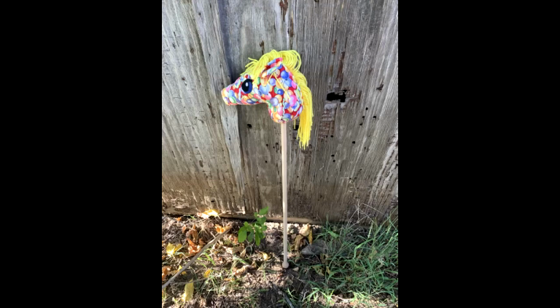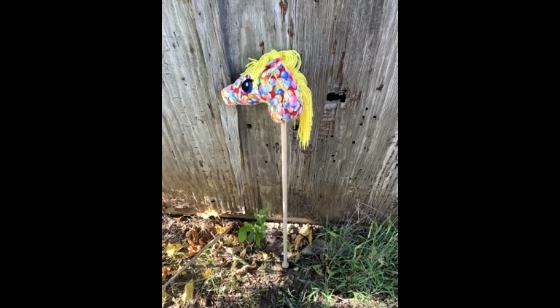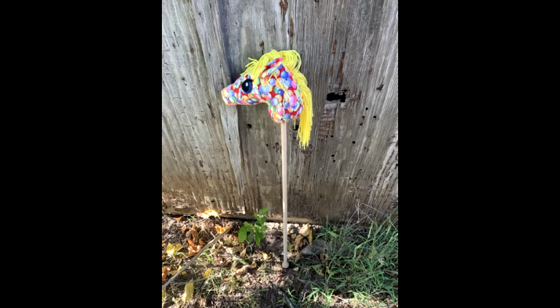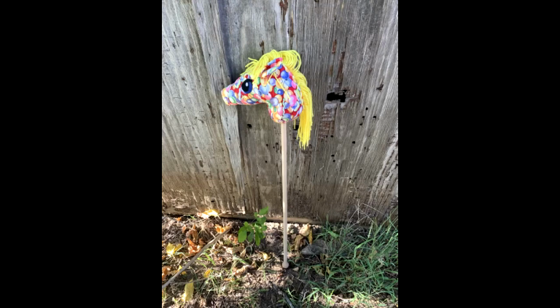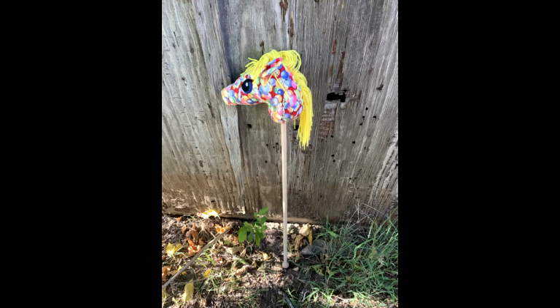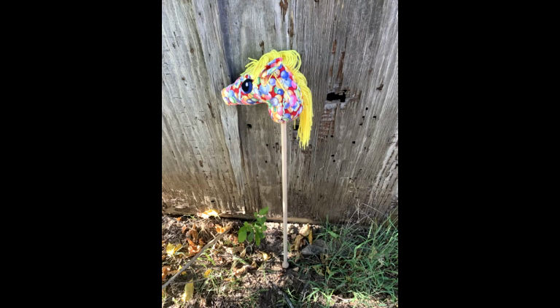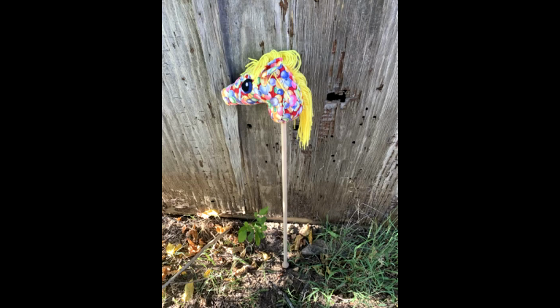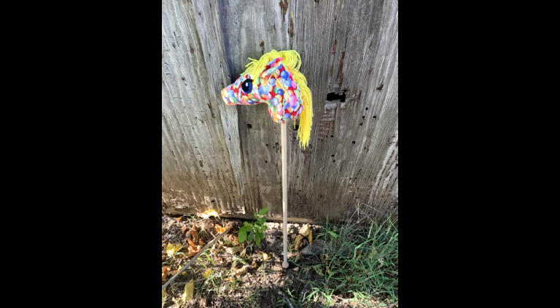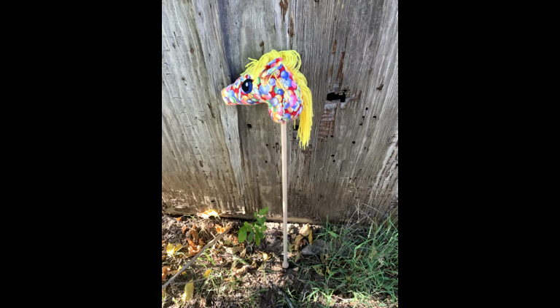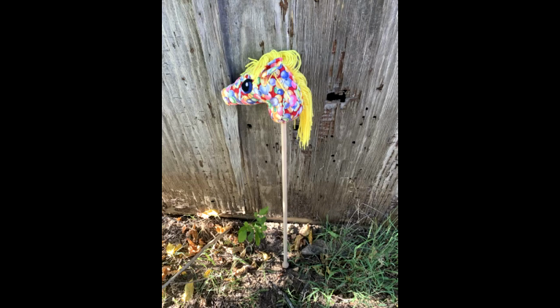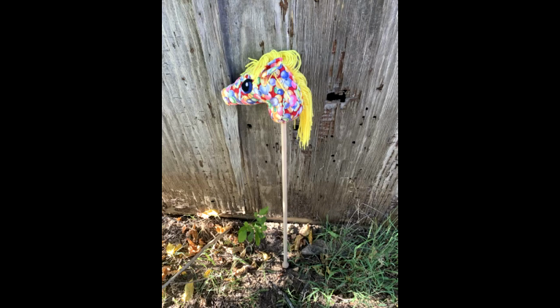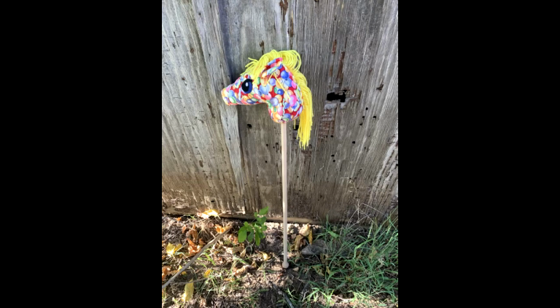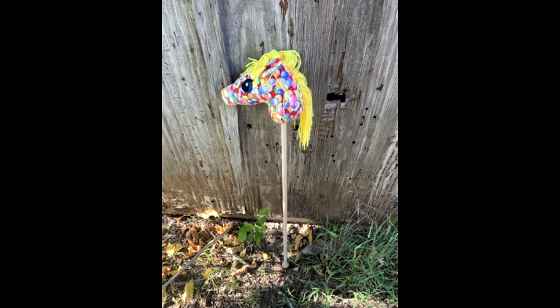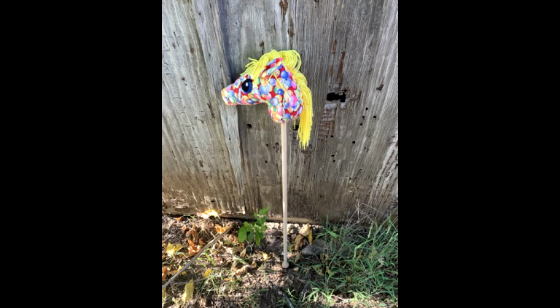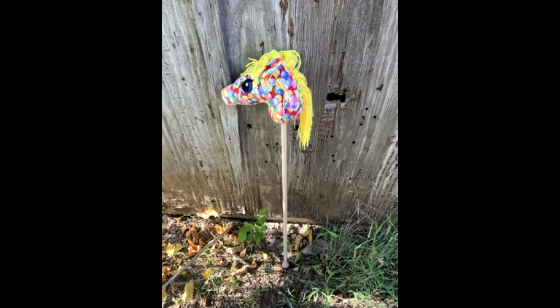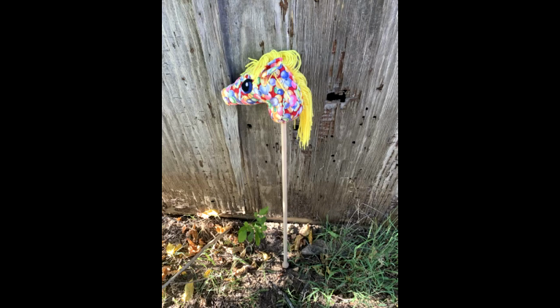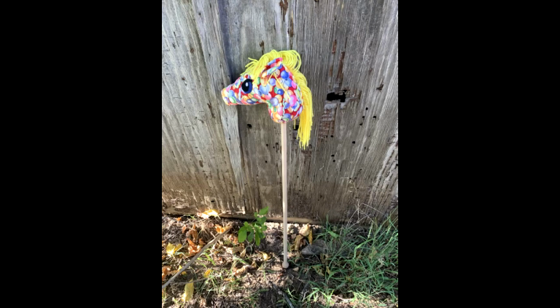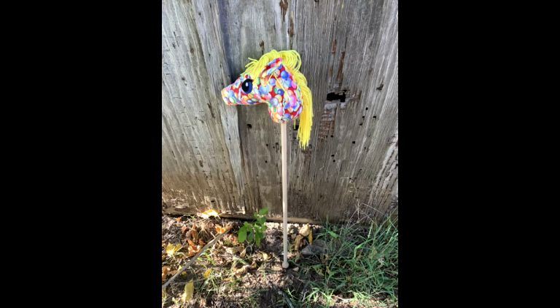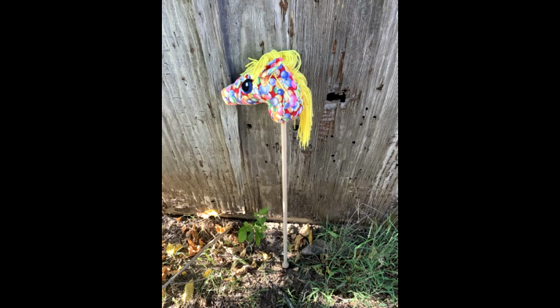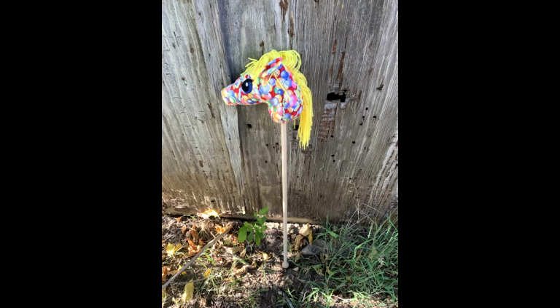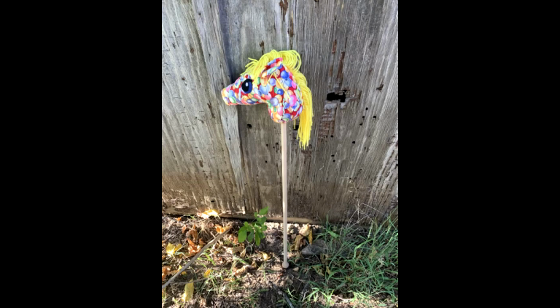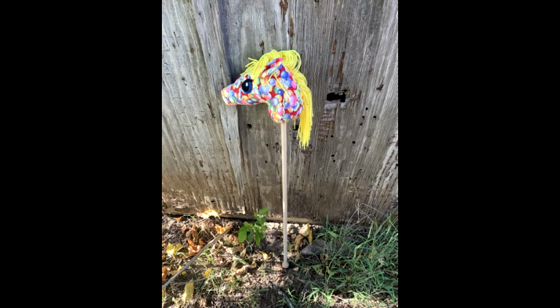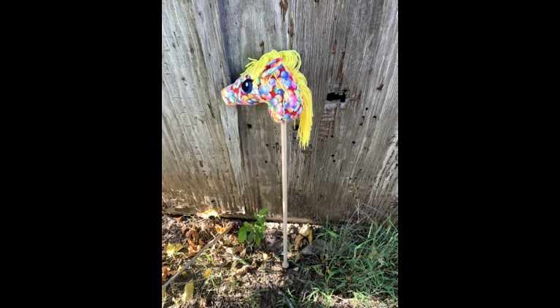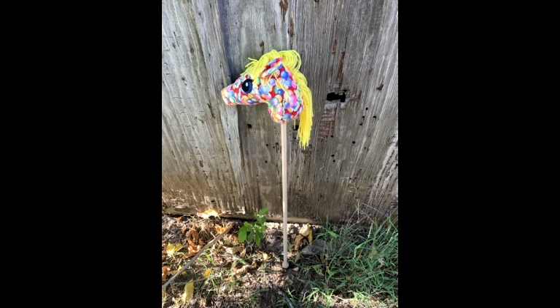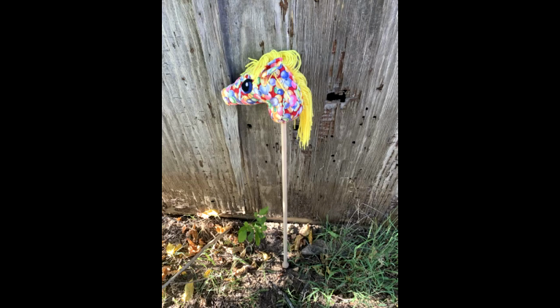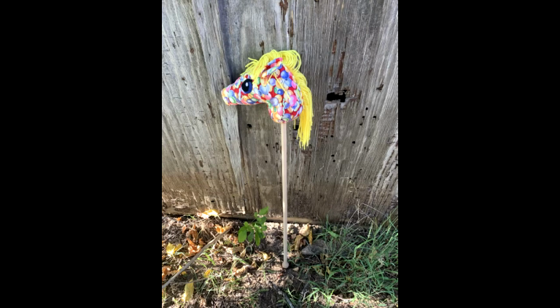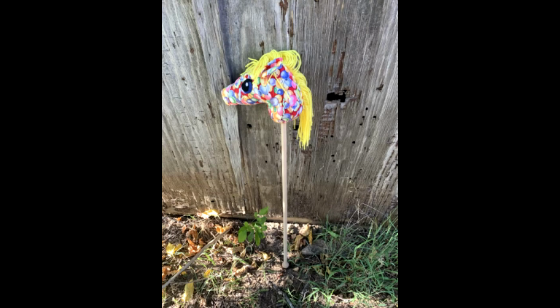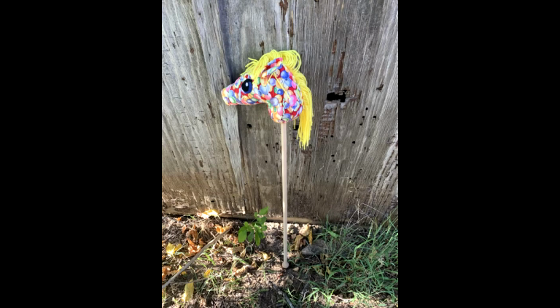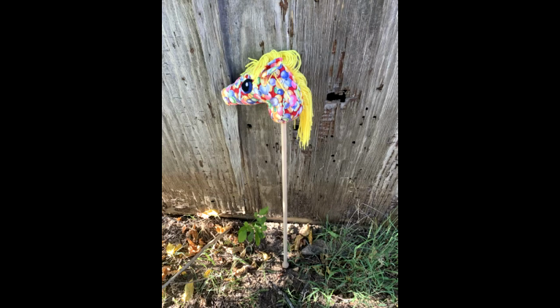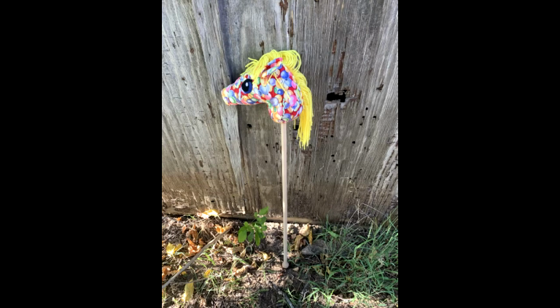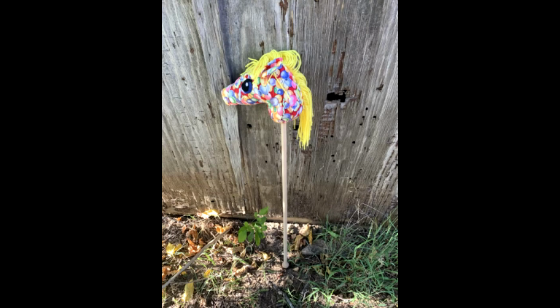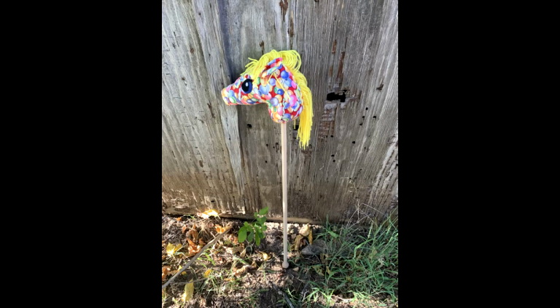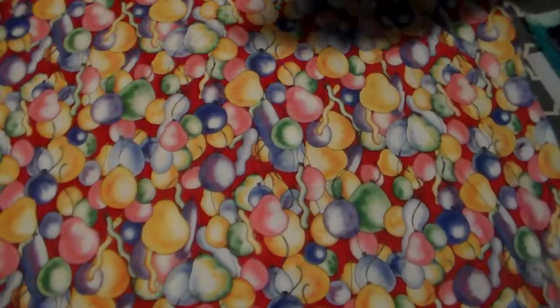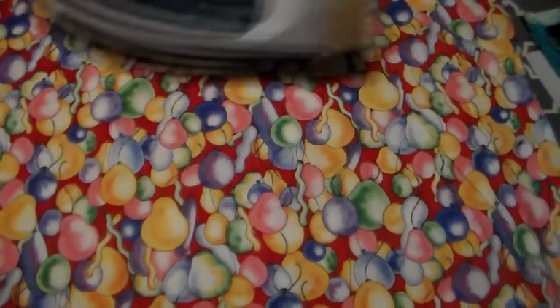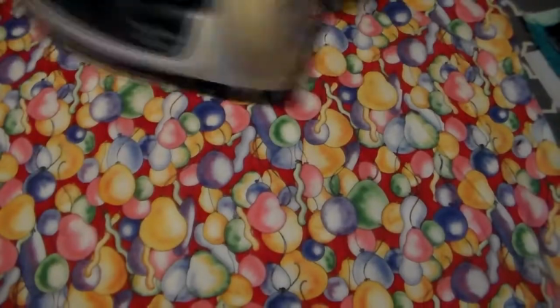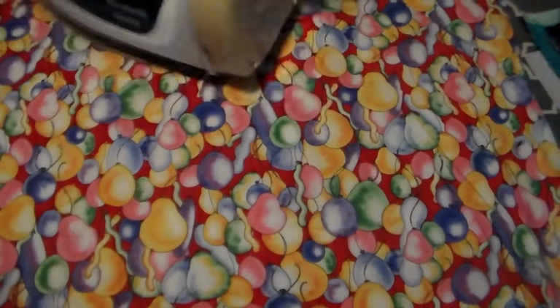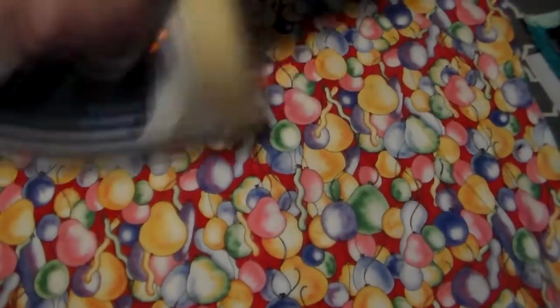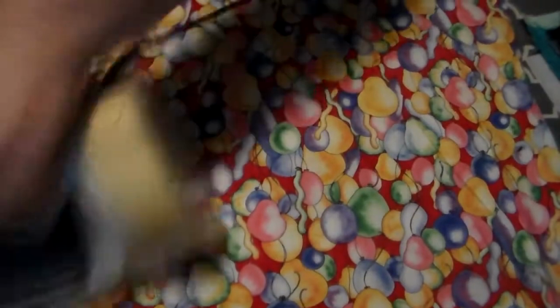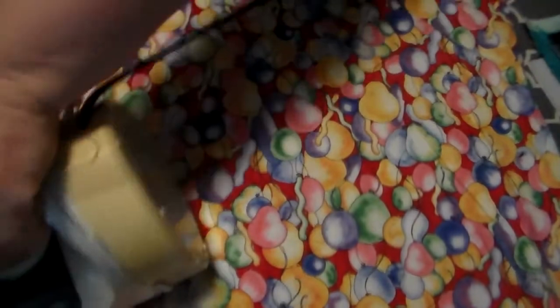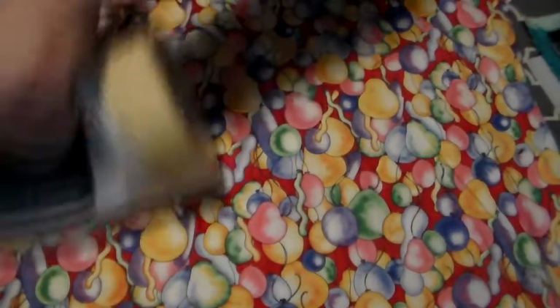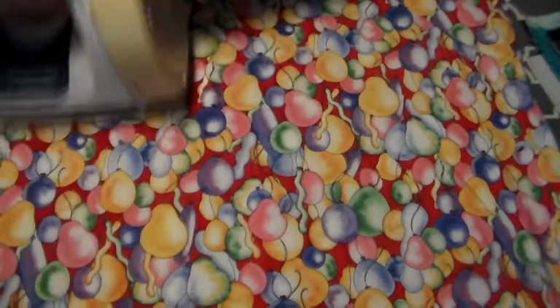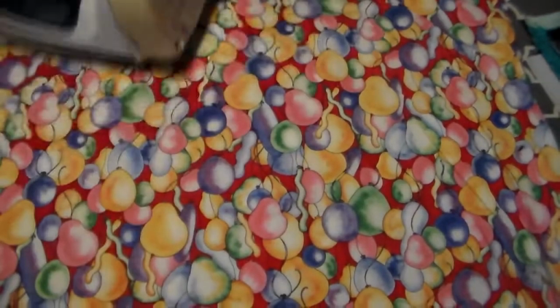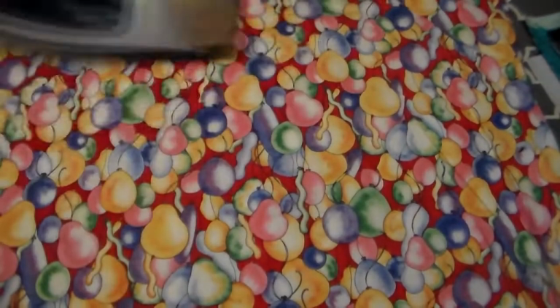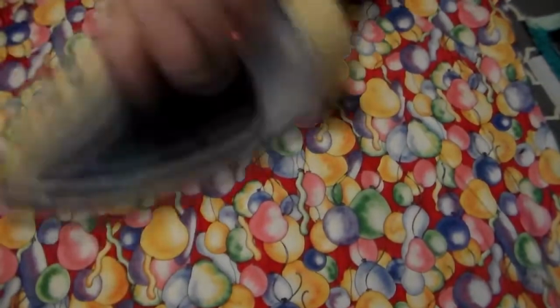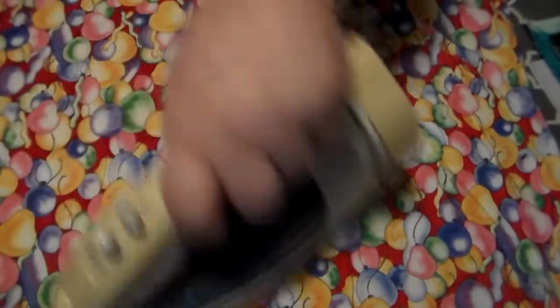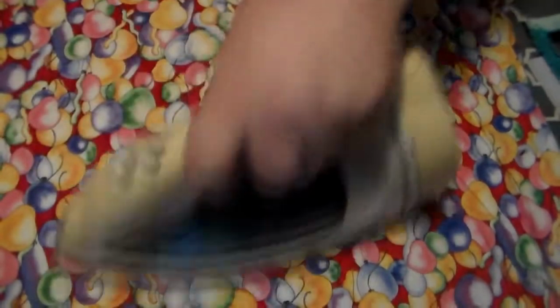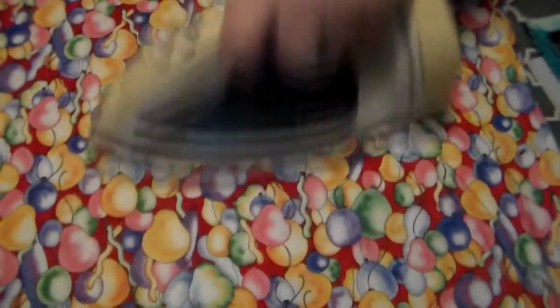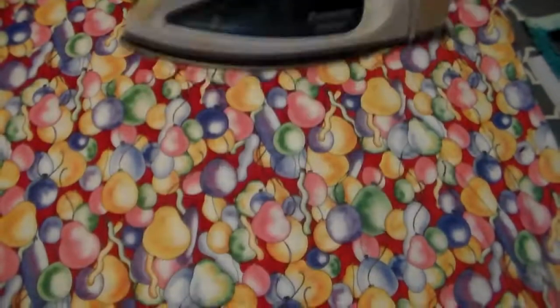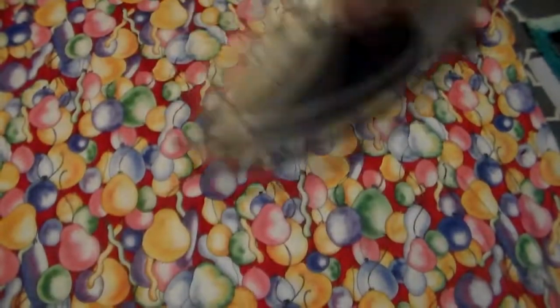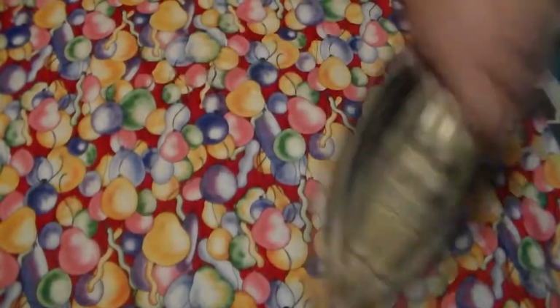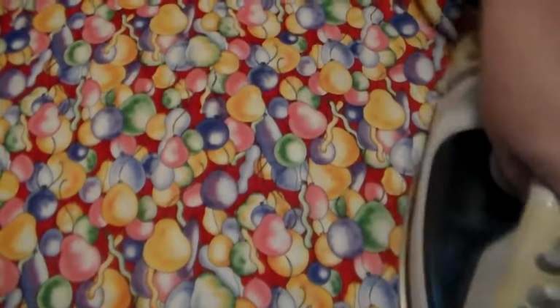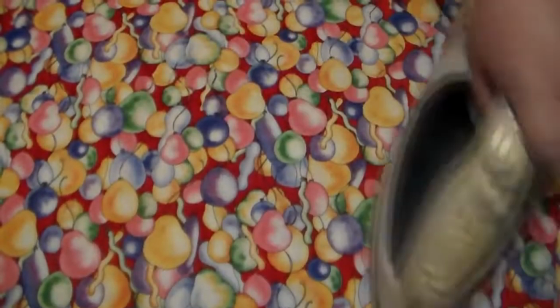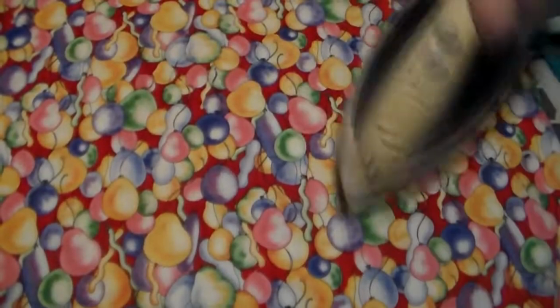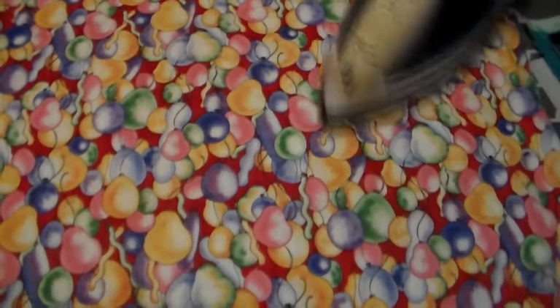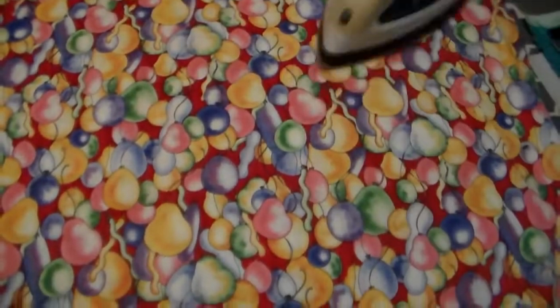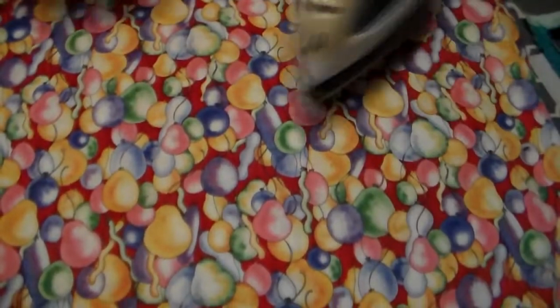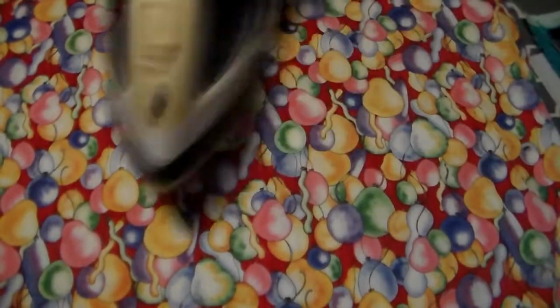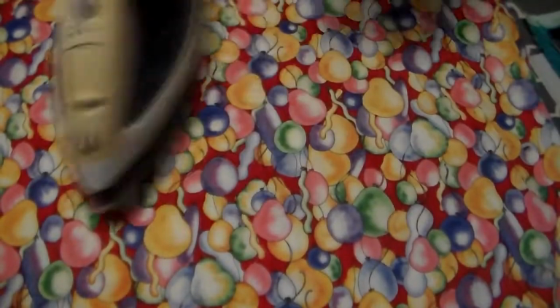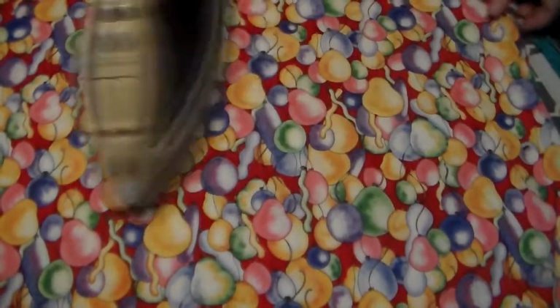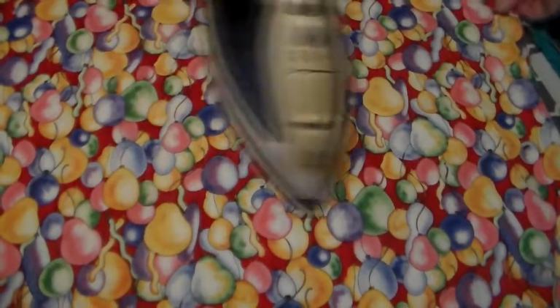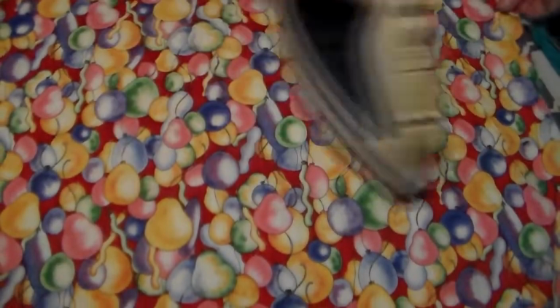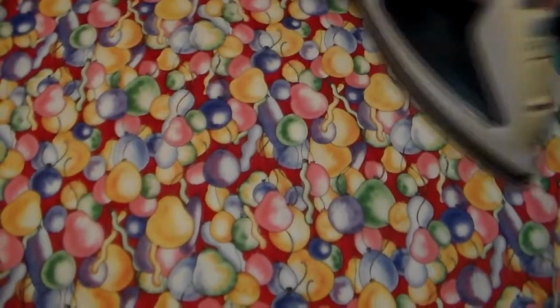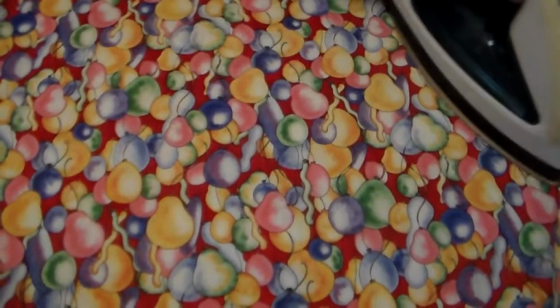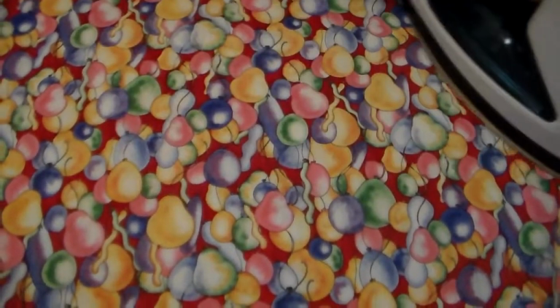Hi guys, it's Misty with How Creative Creations. I'm here today with a birthday balloon stick pony.